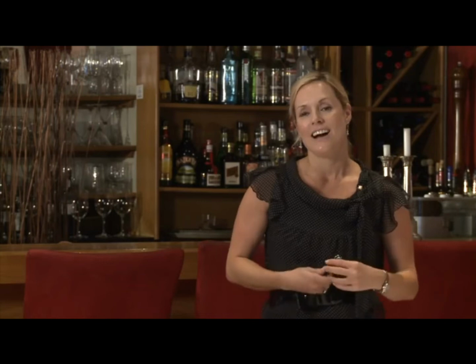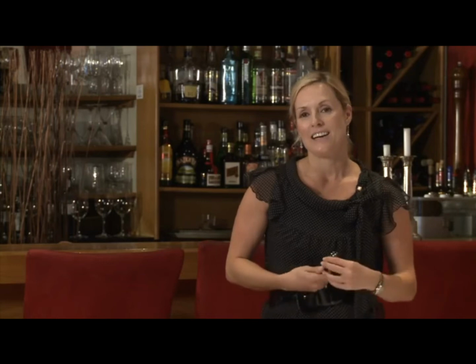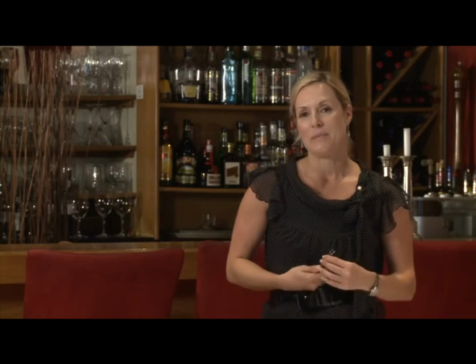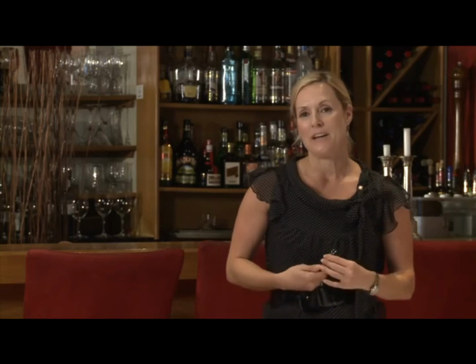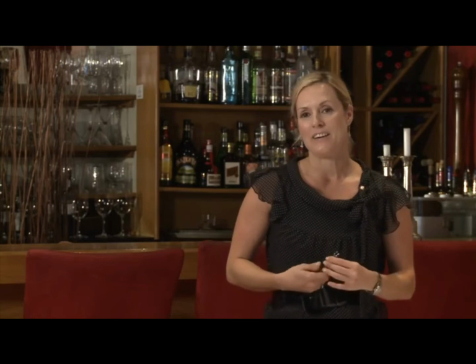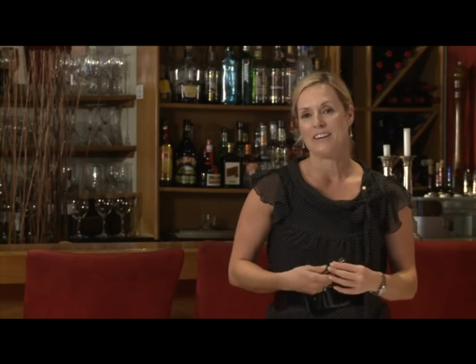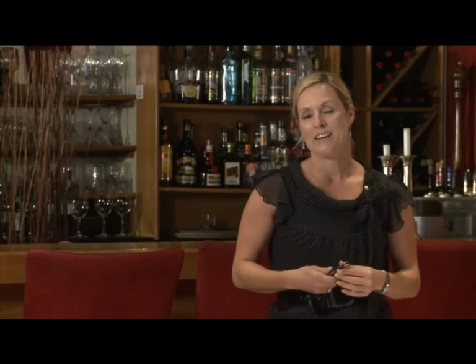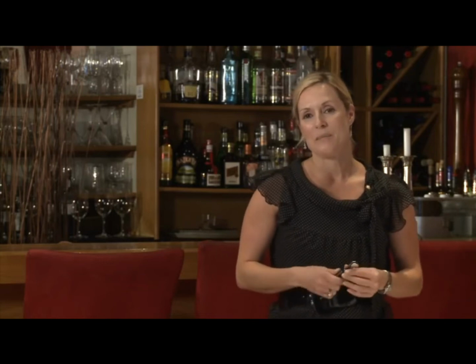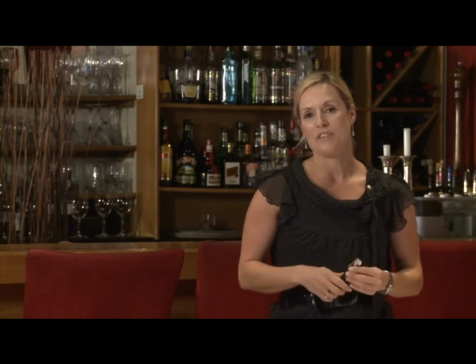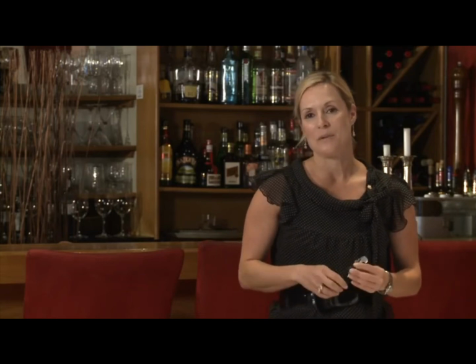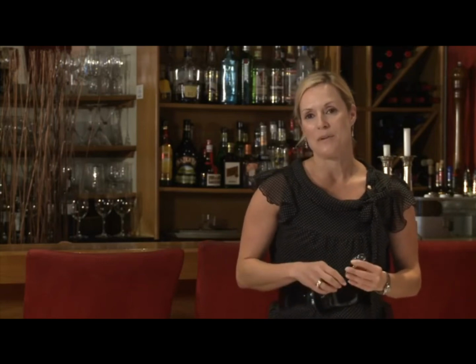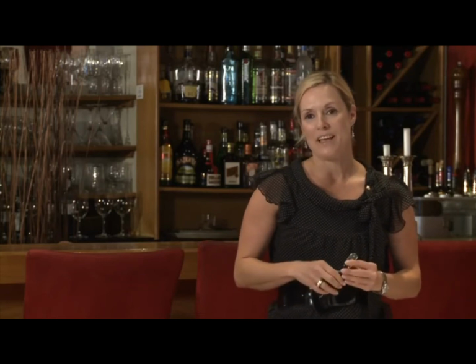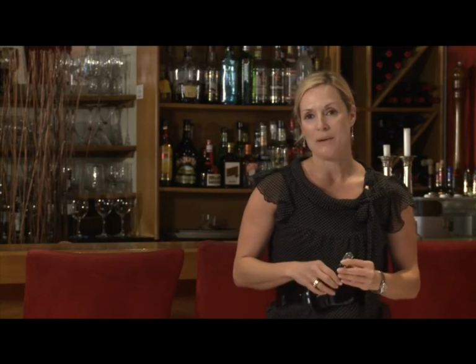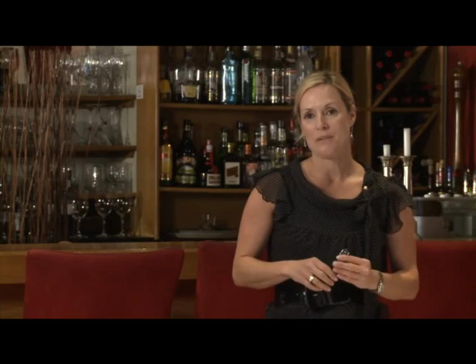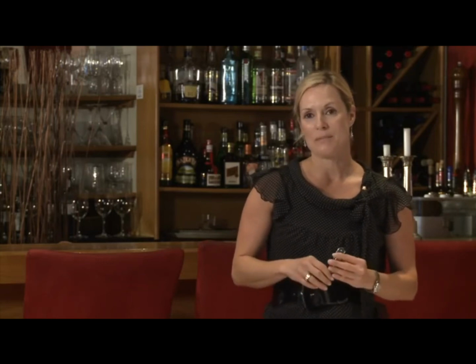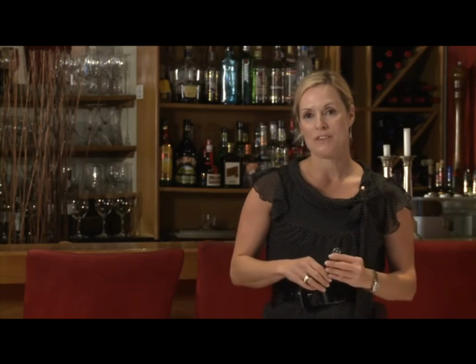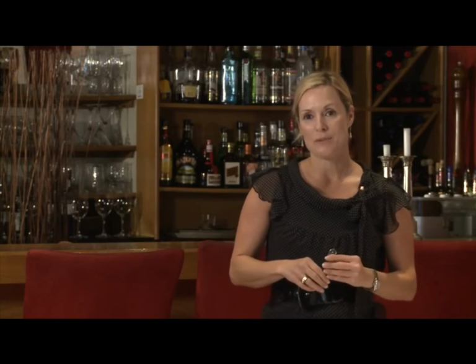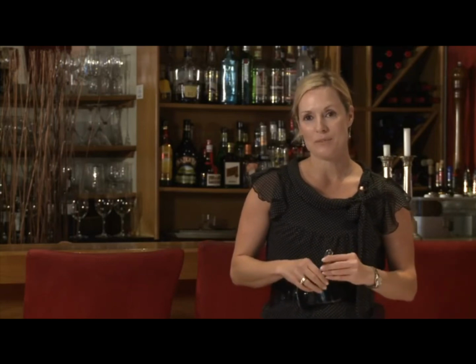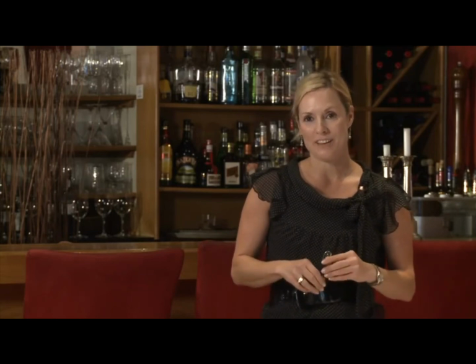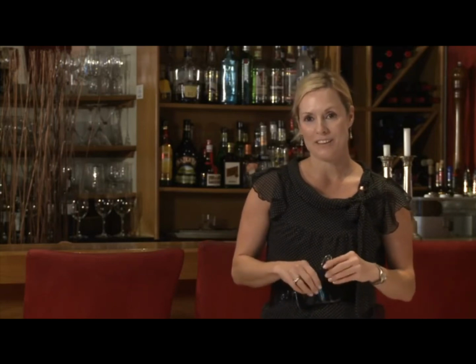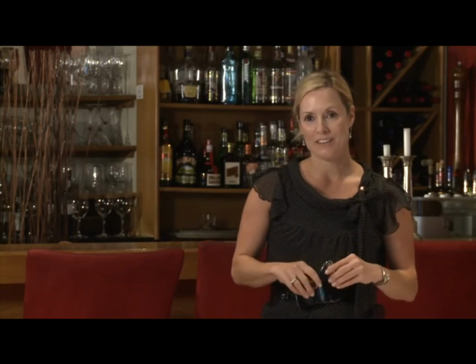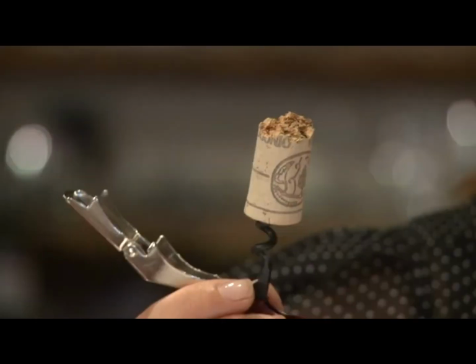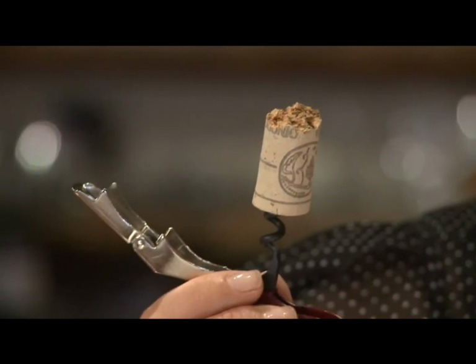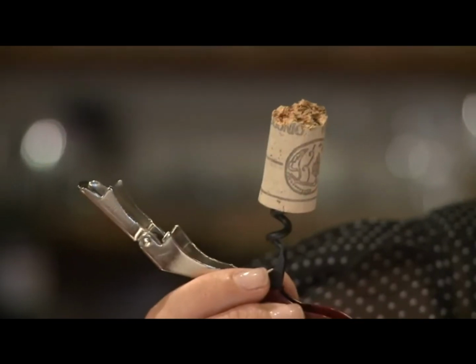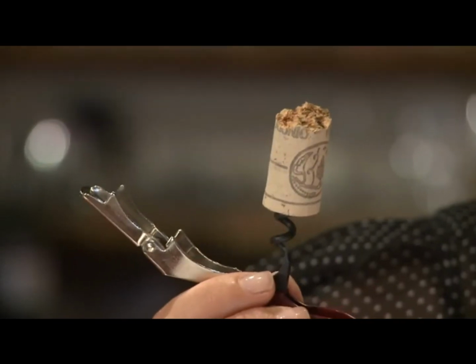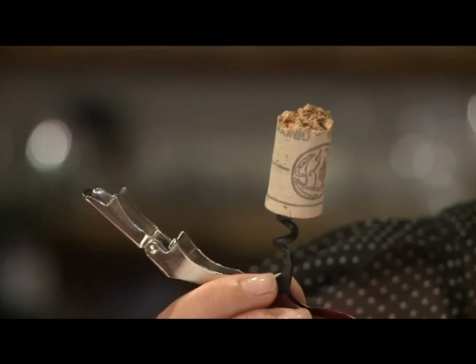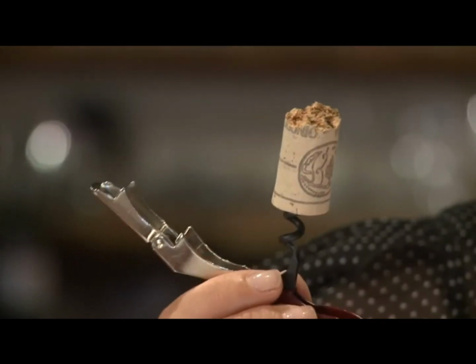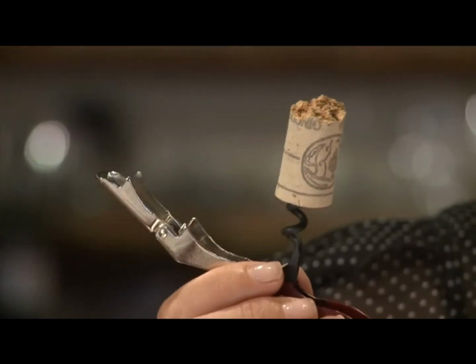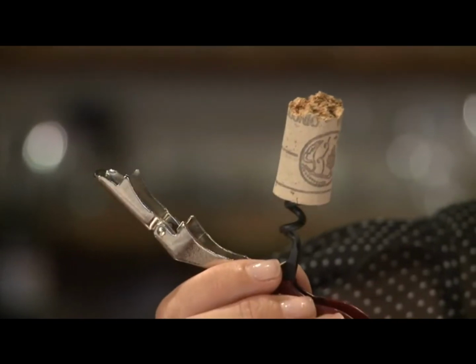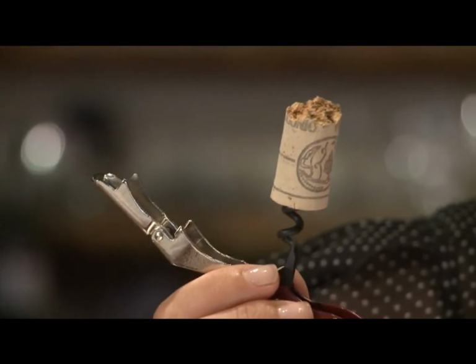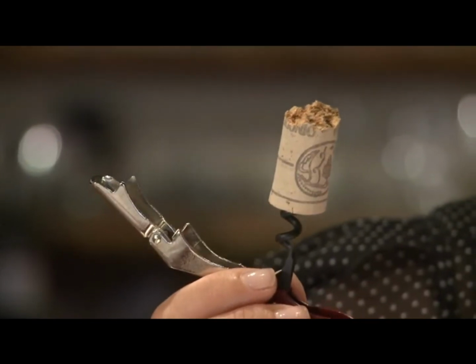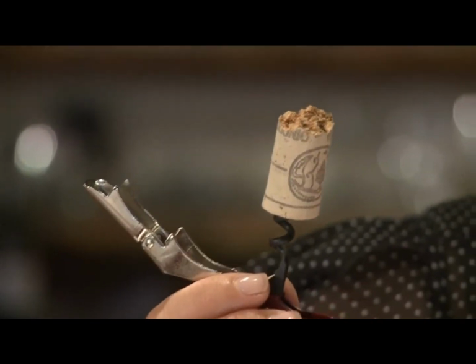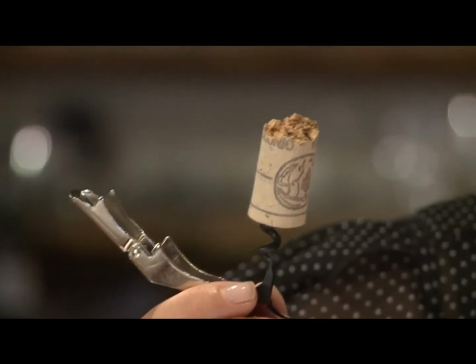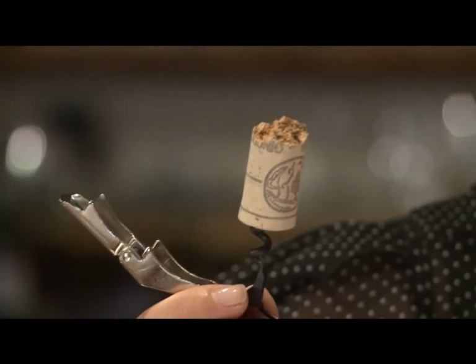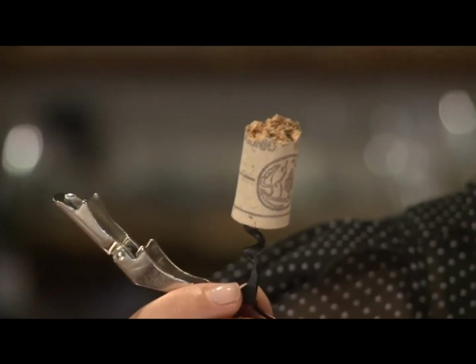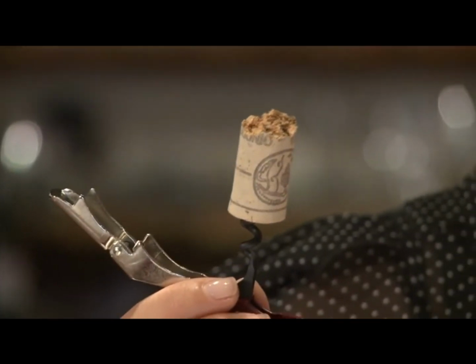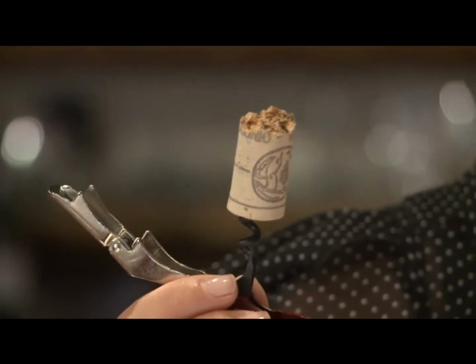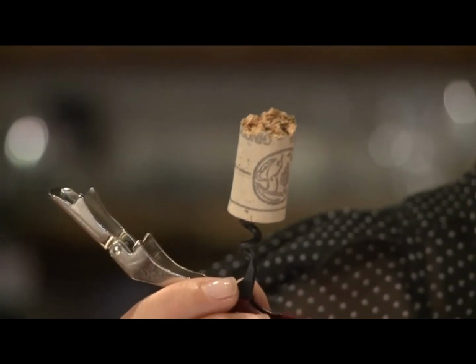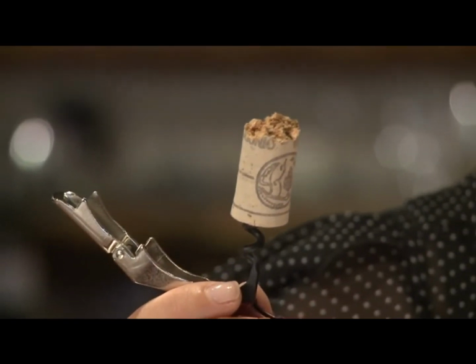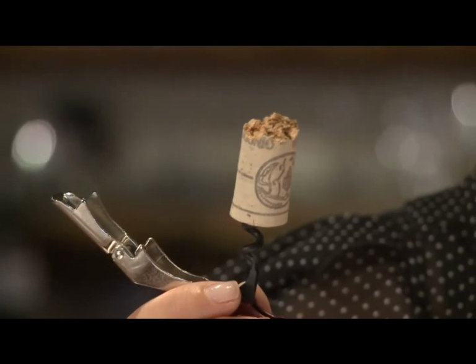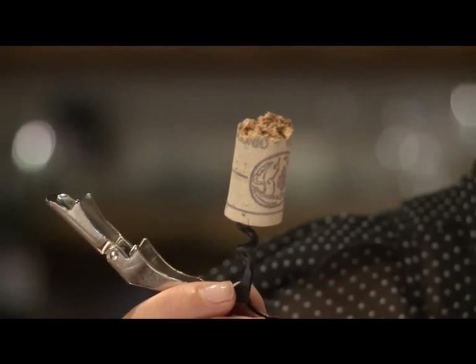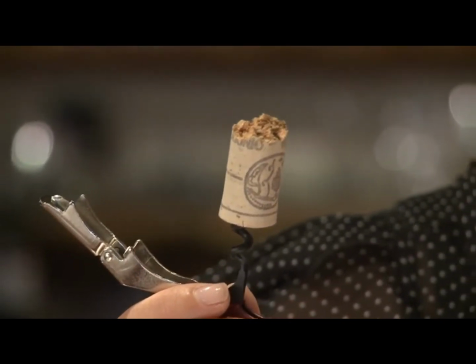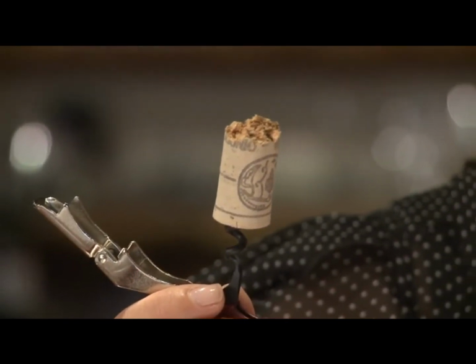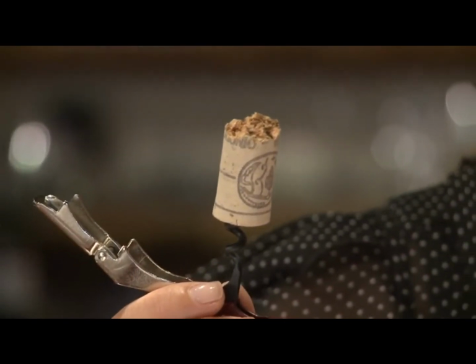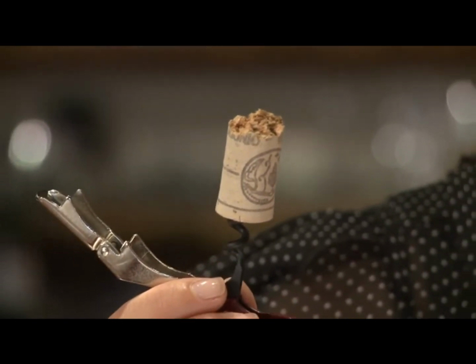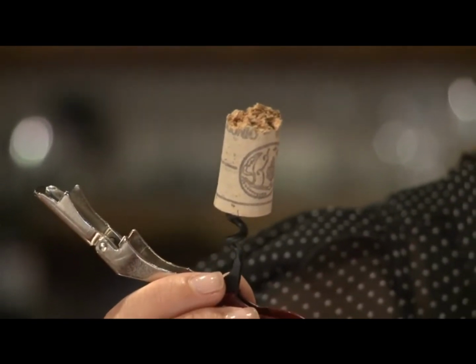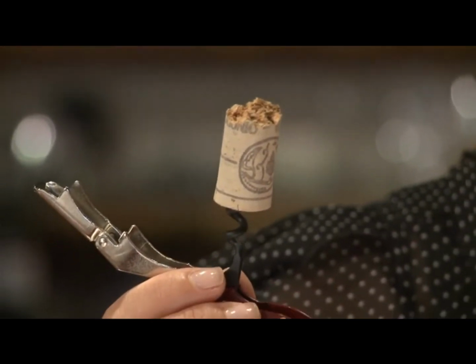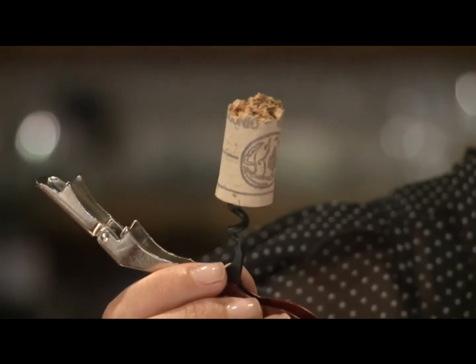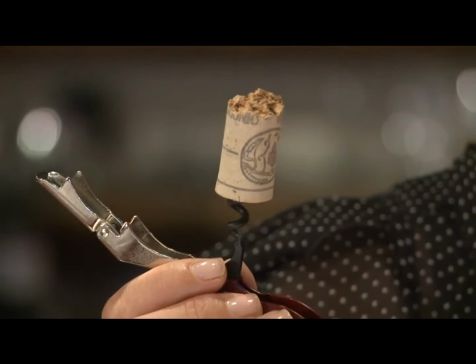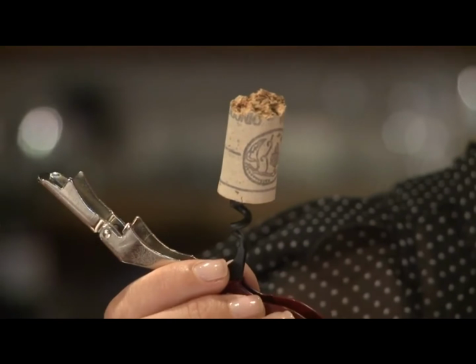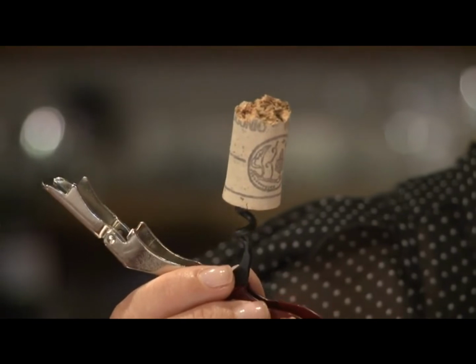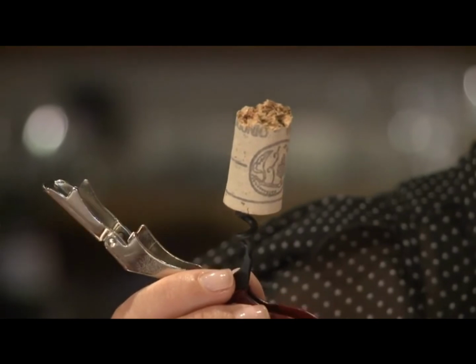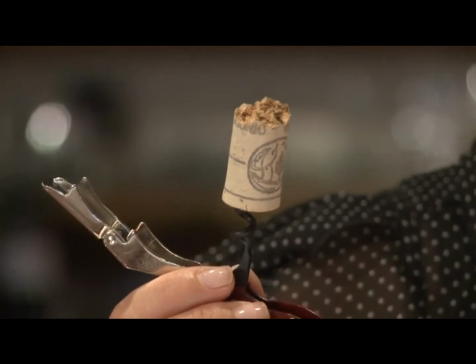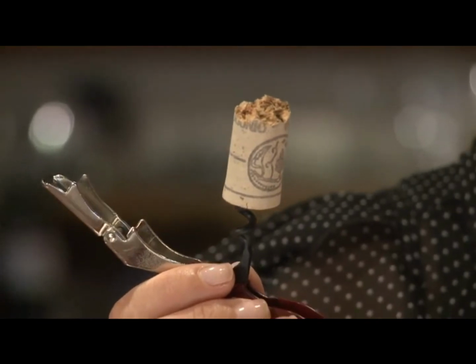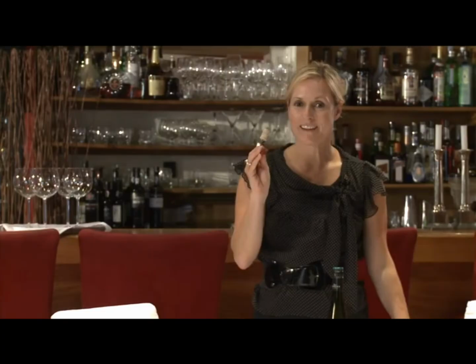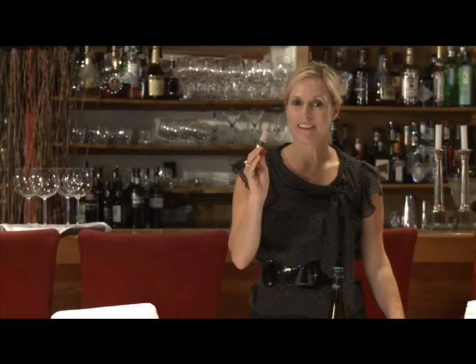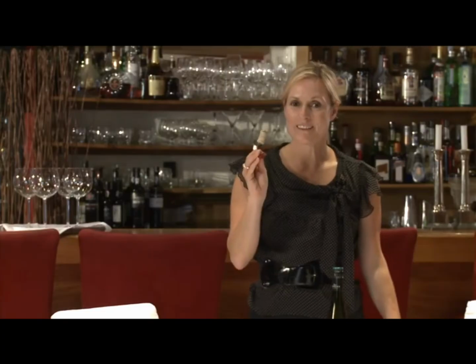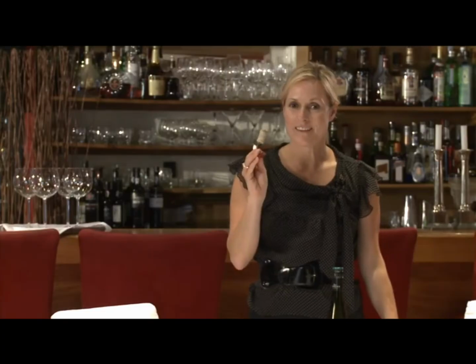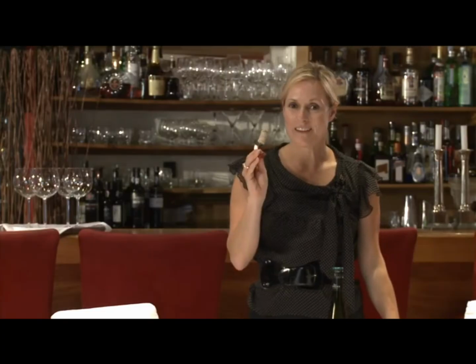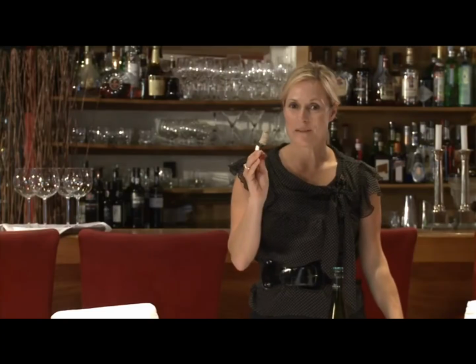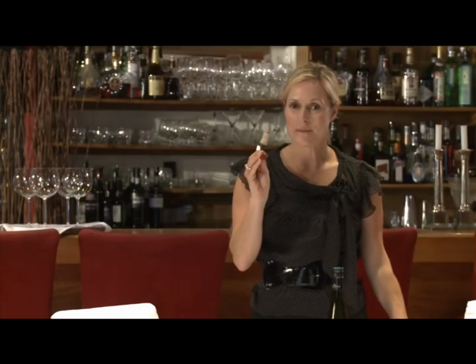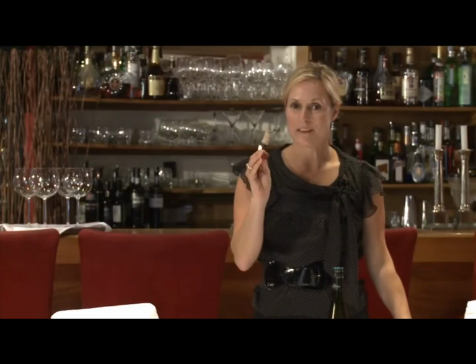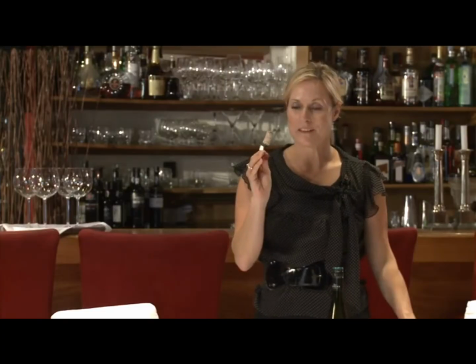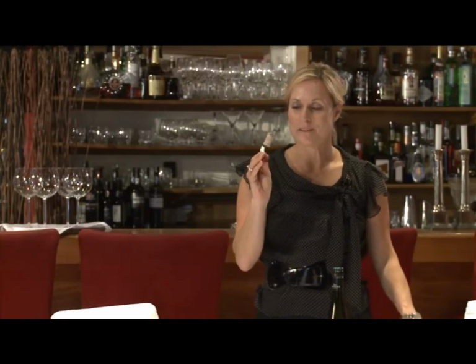Hi, I'm Erin. I'm a sommelier with Bishop's Cellar. Oh no, you've broken the cork inside the bottle.